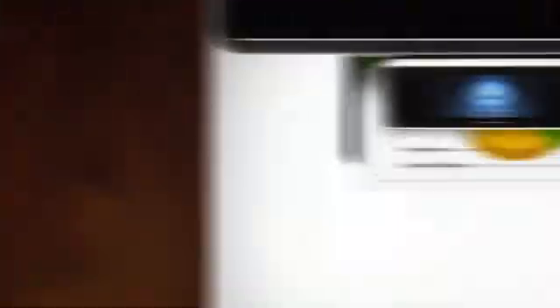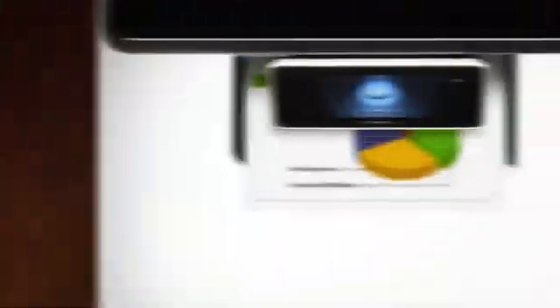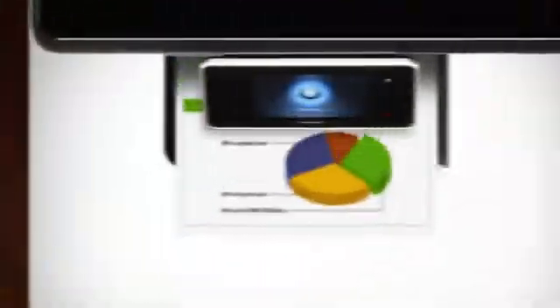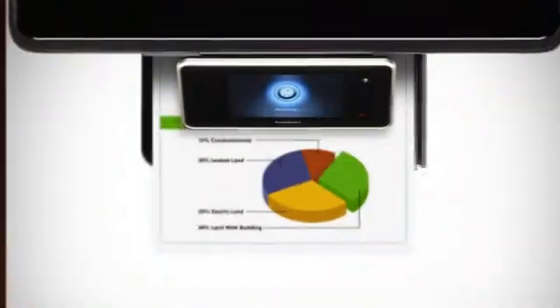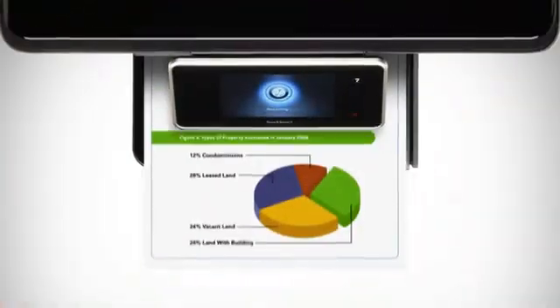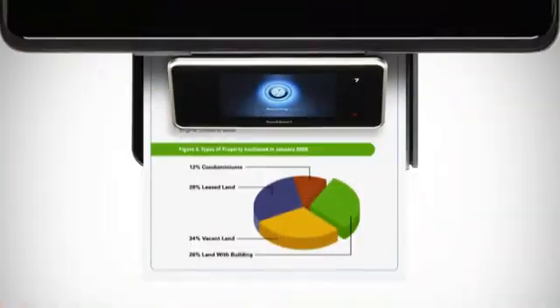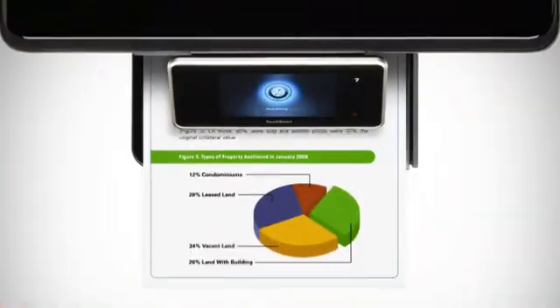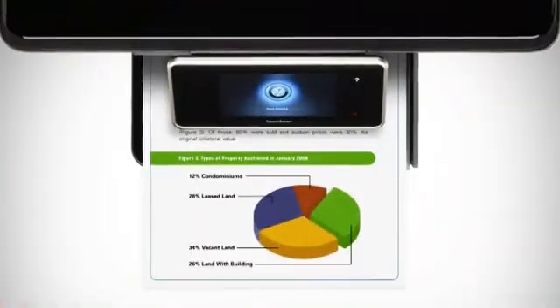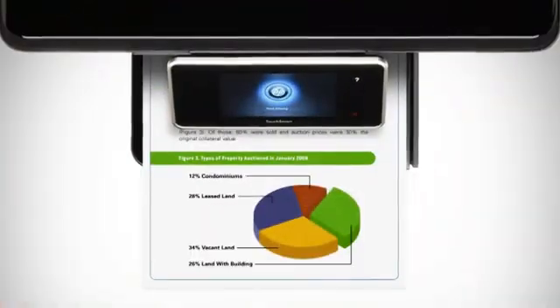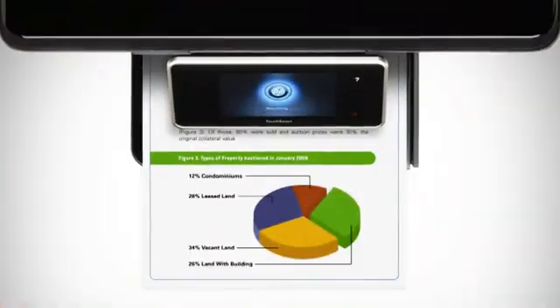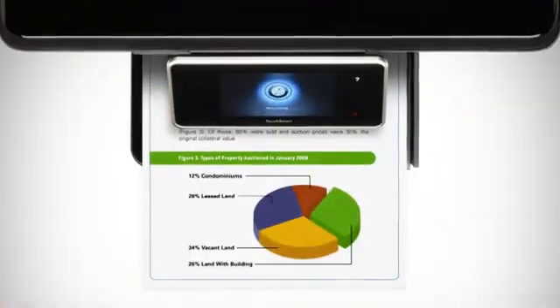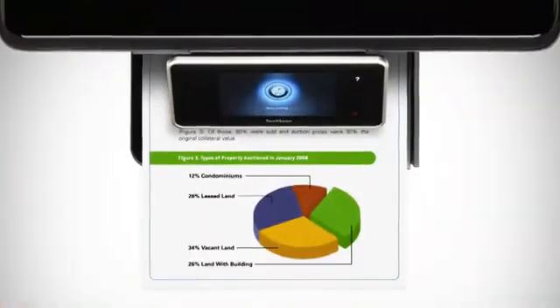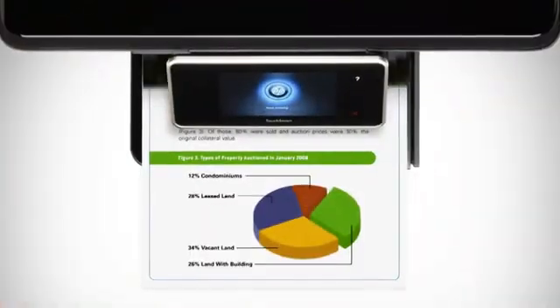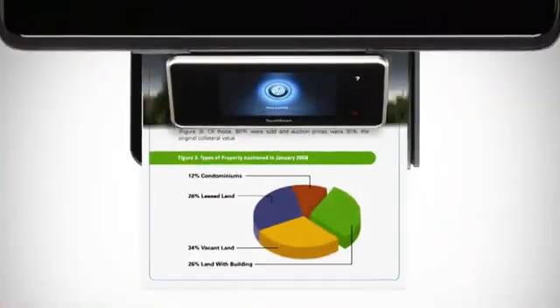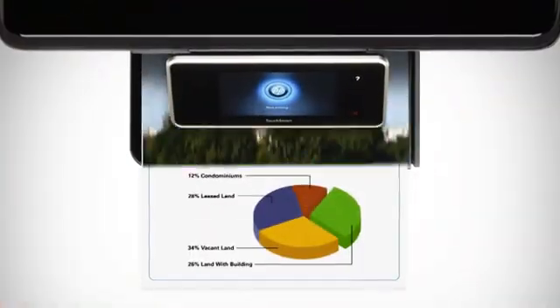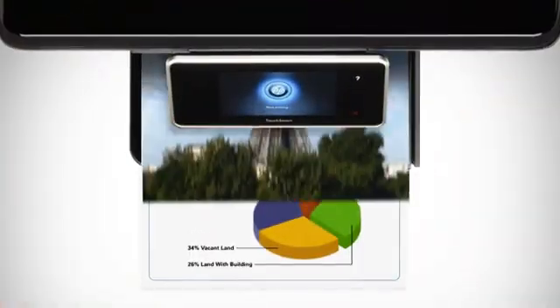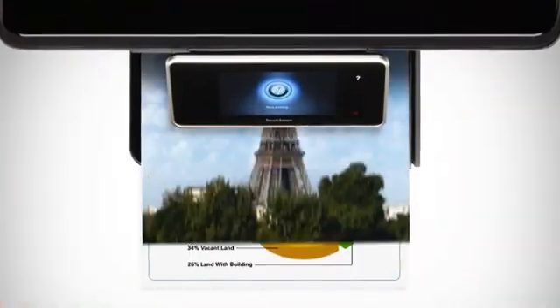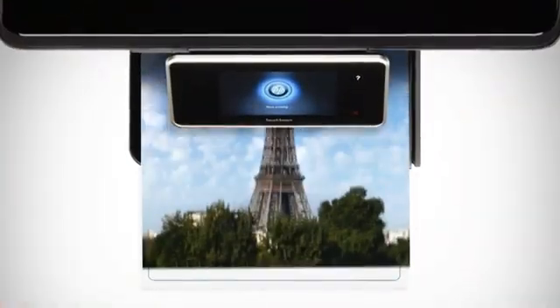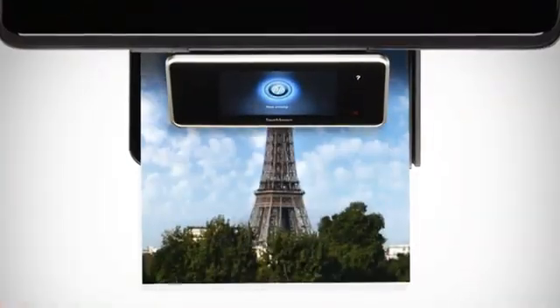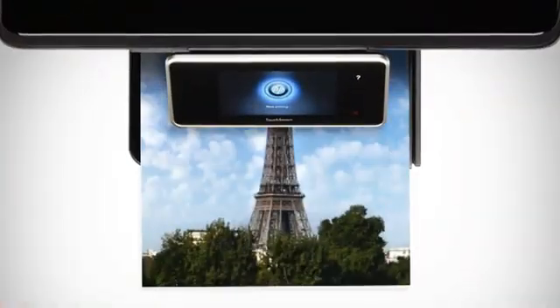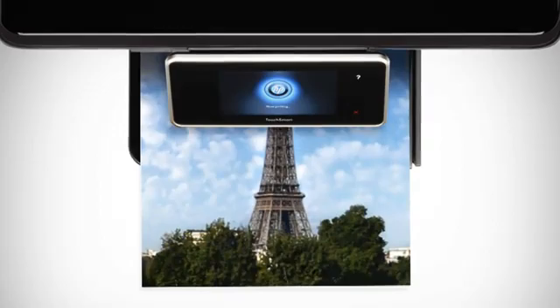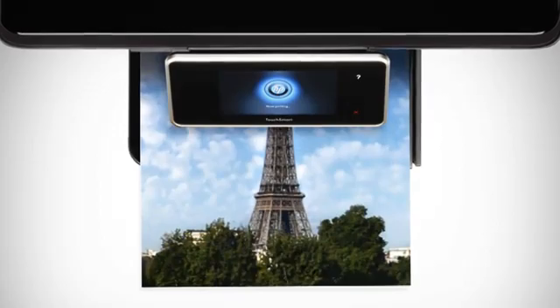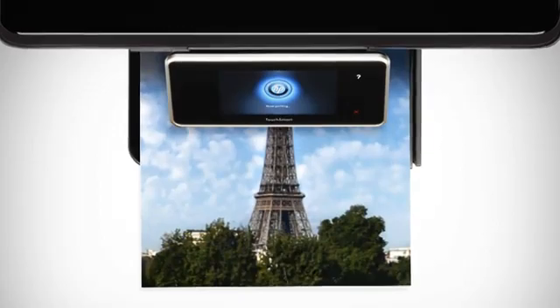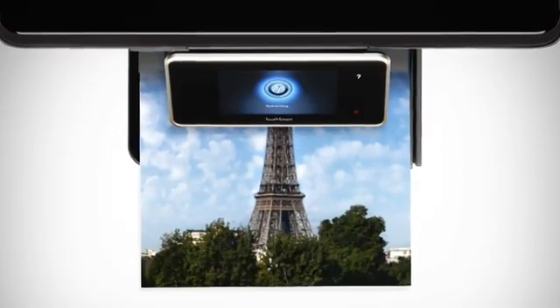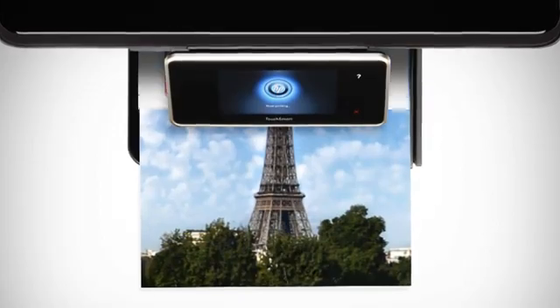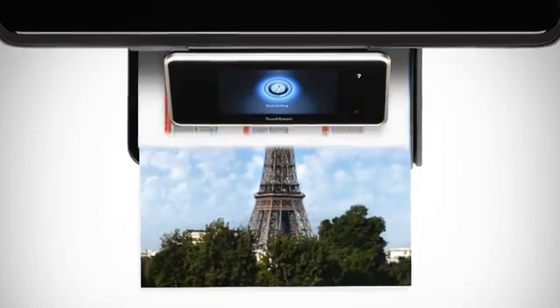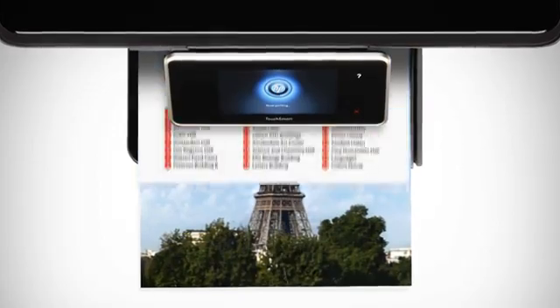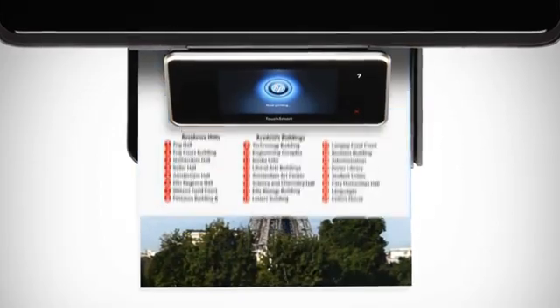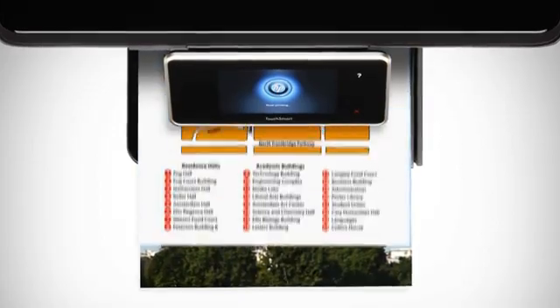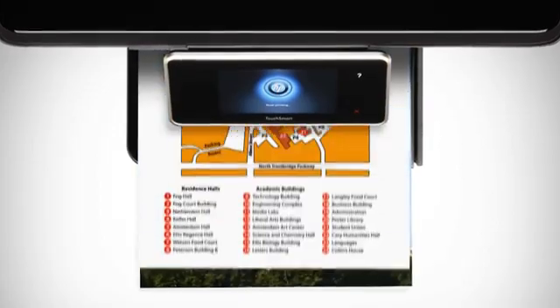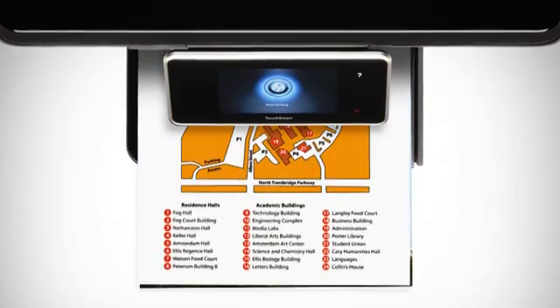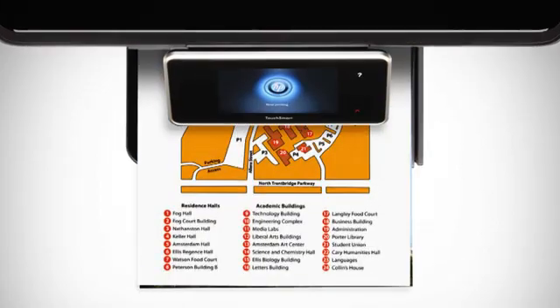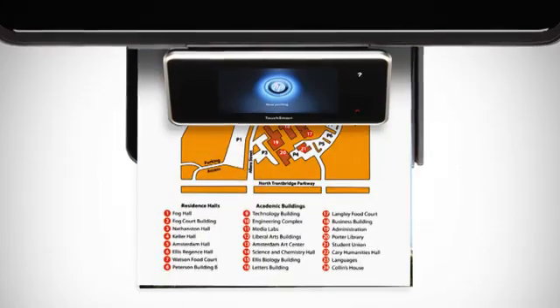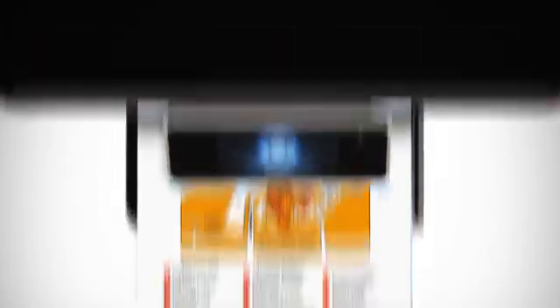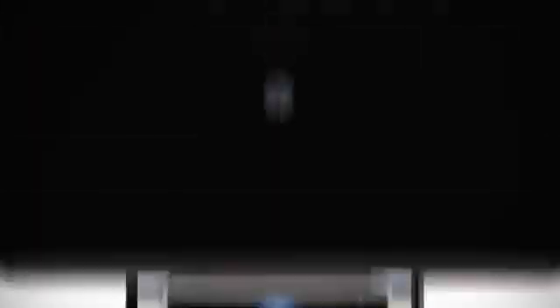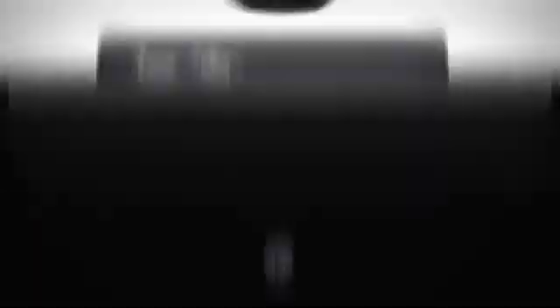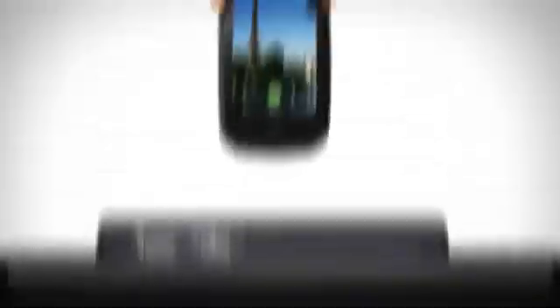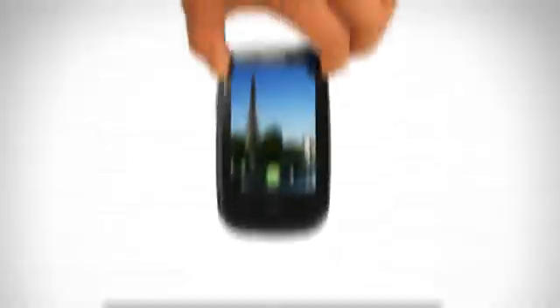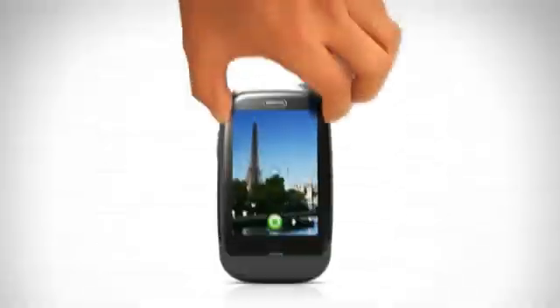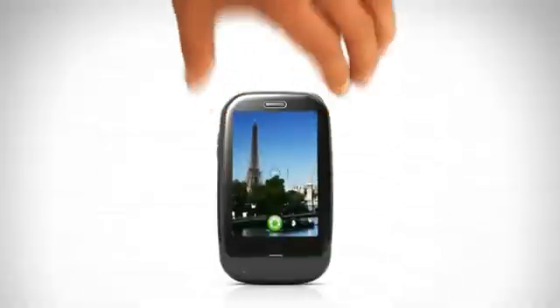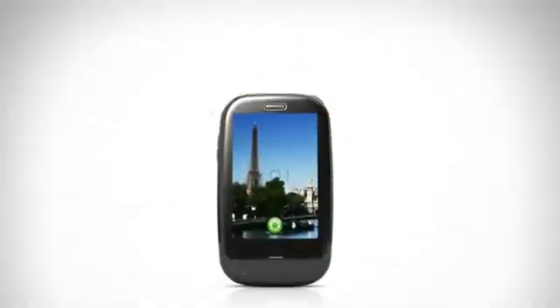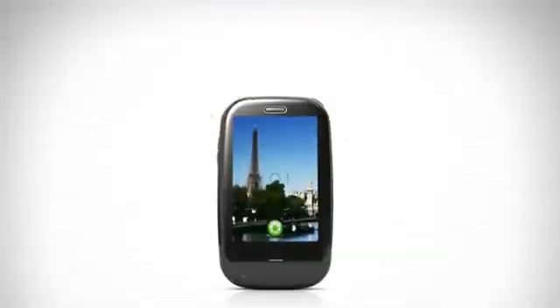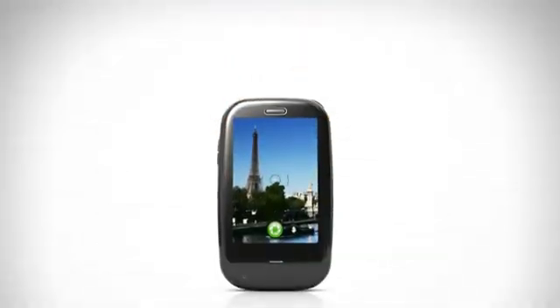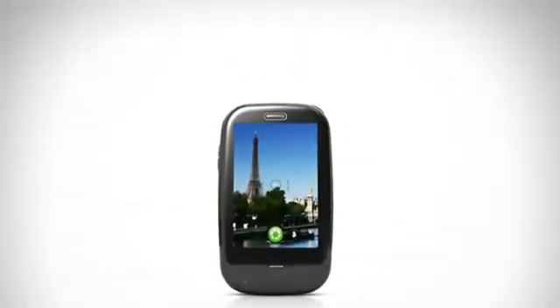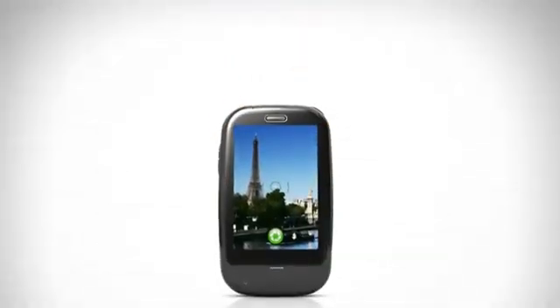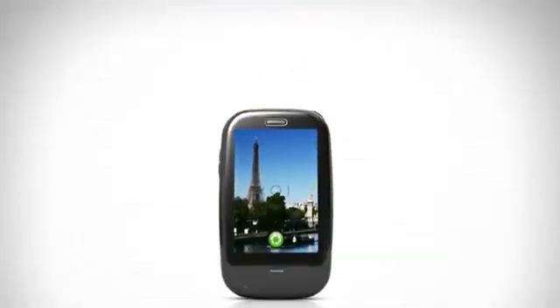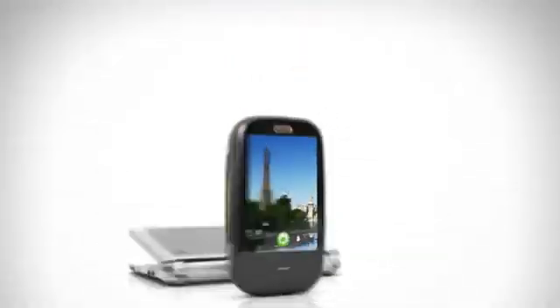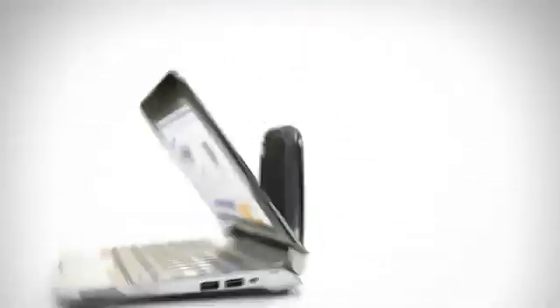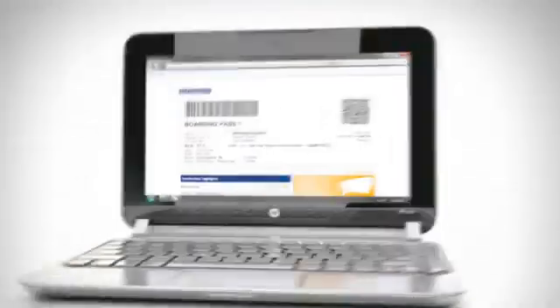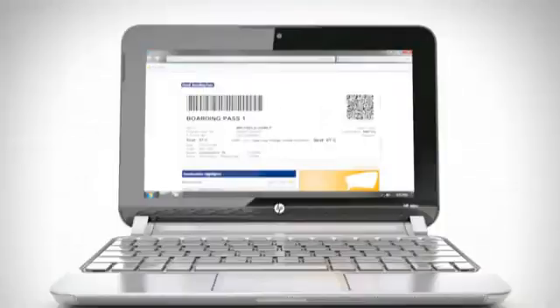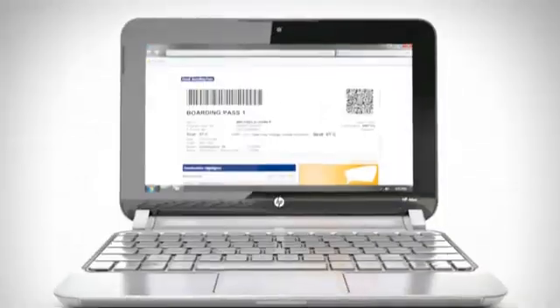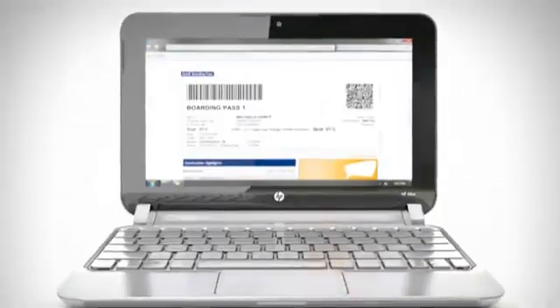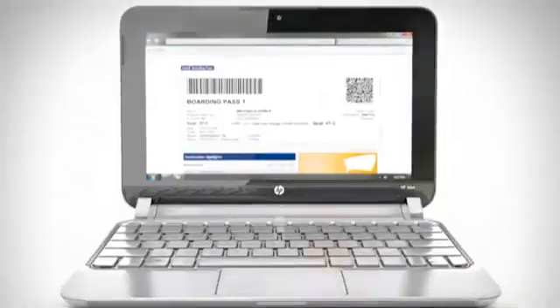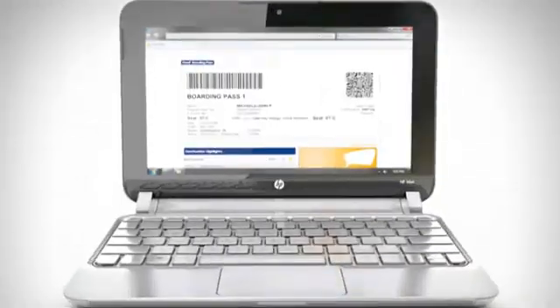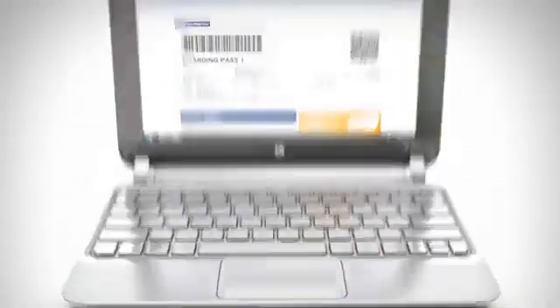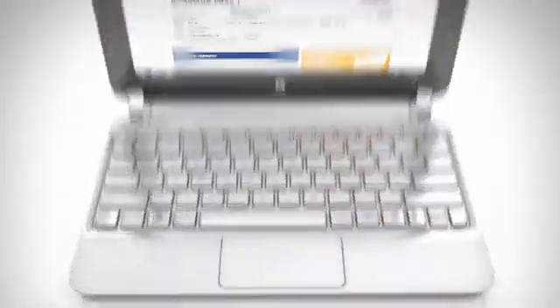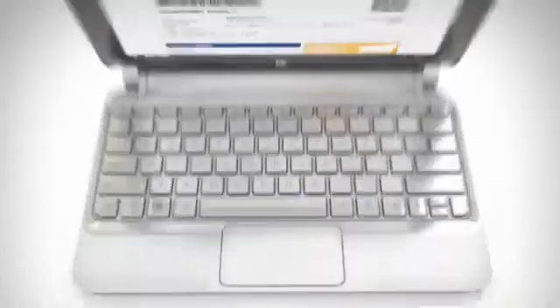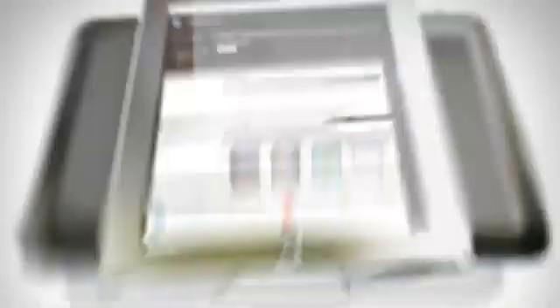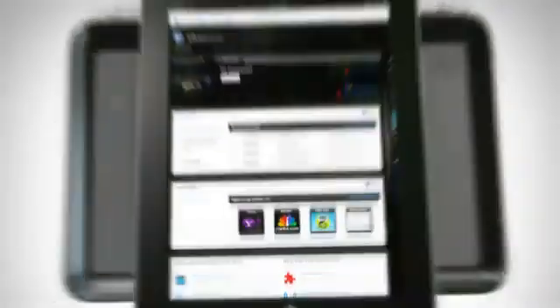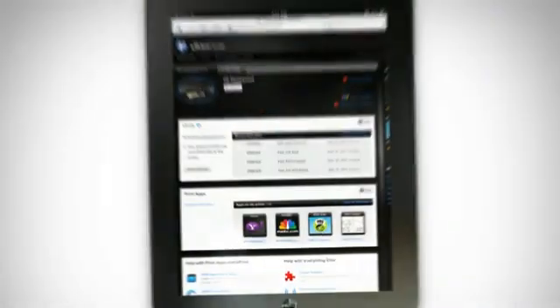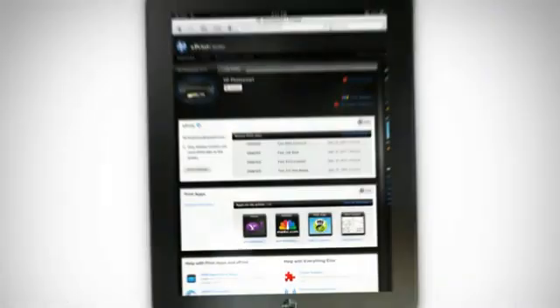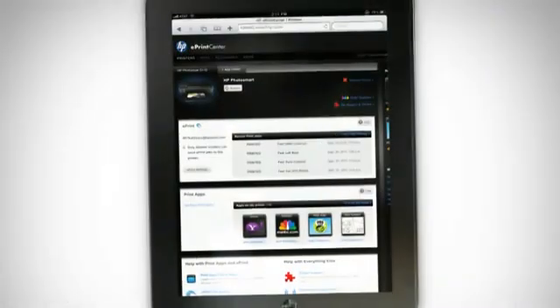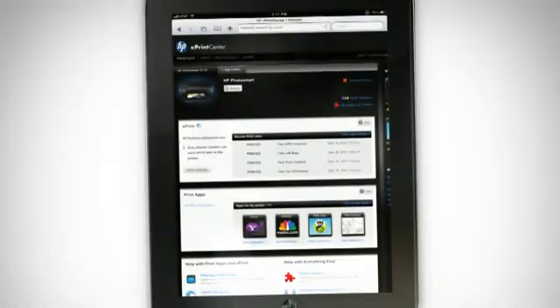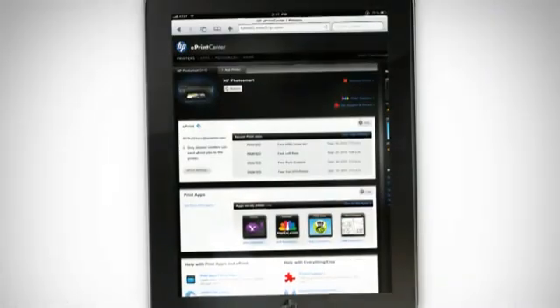You can print photos, documents, and more — and email from your smartphone, tablet, or laptop.